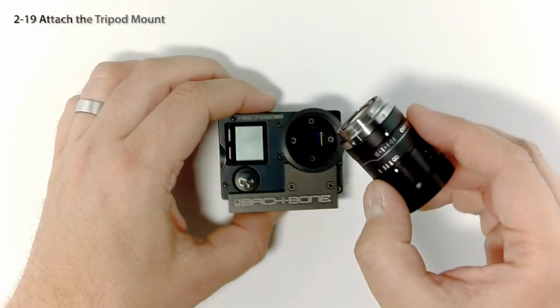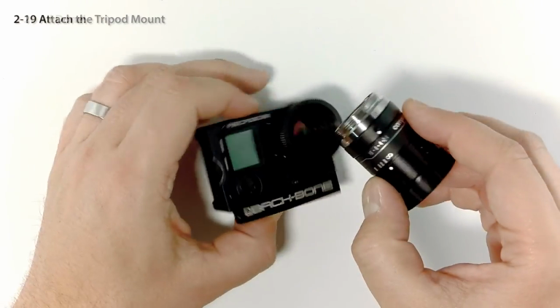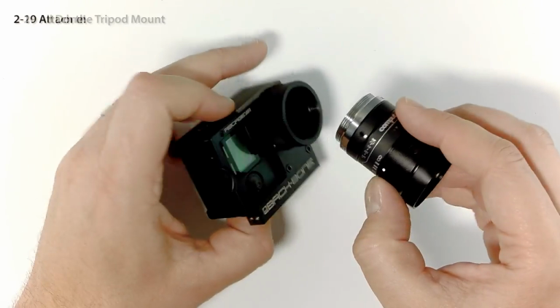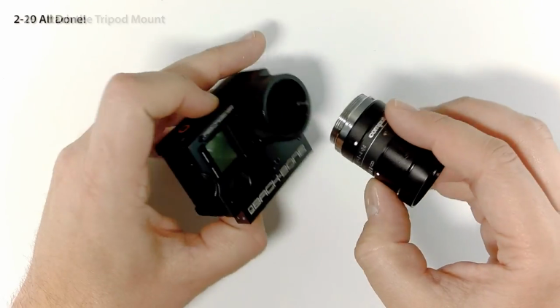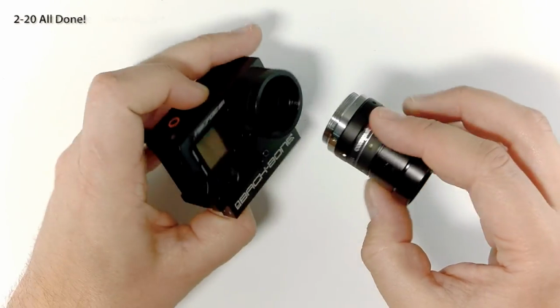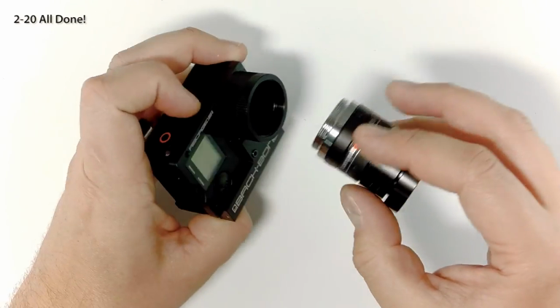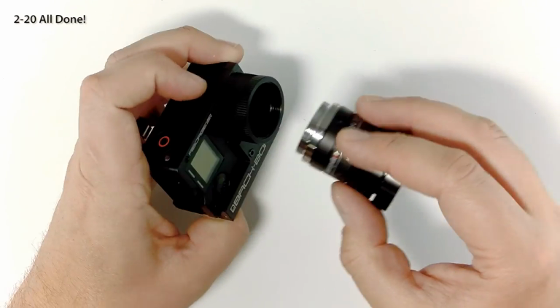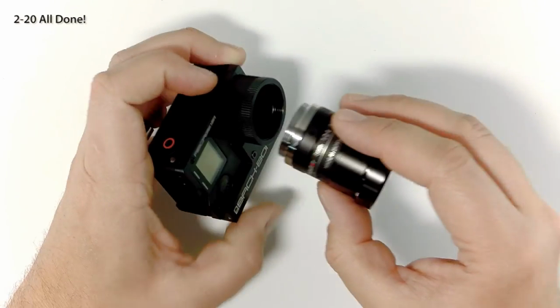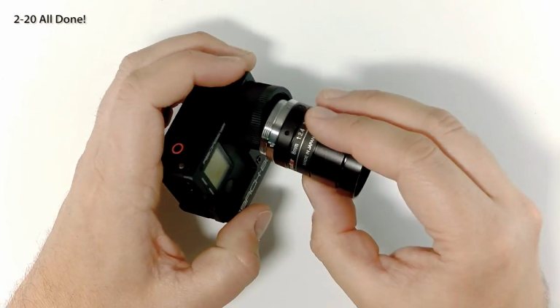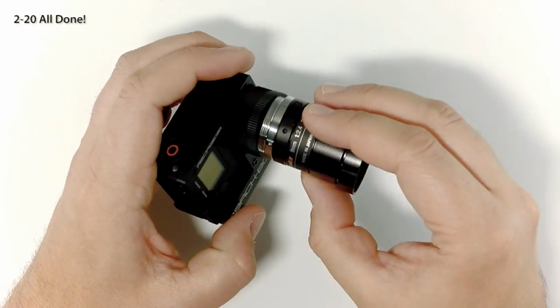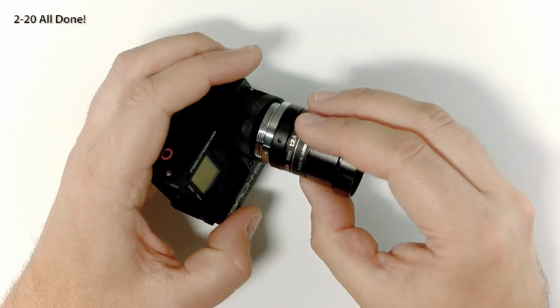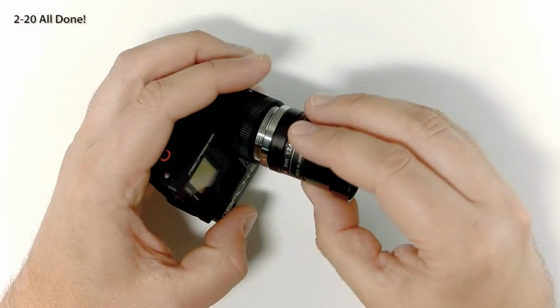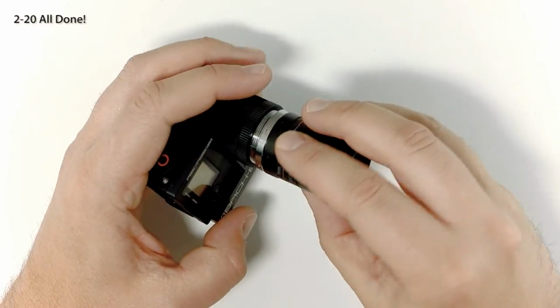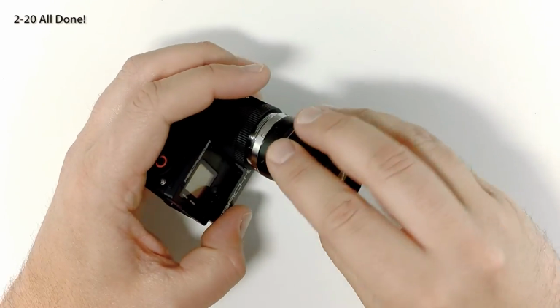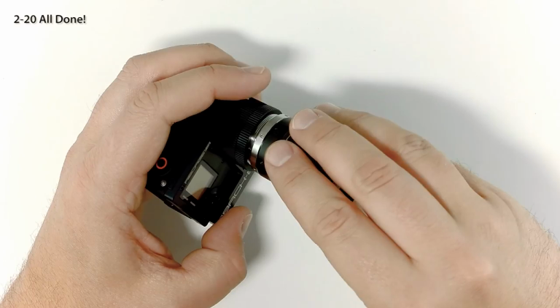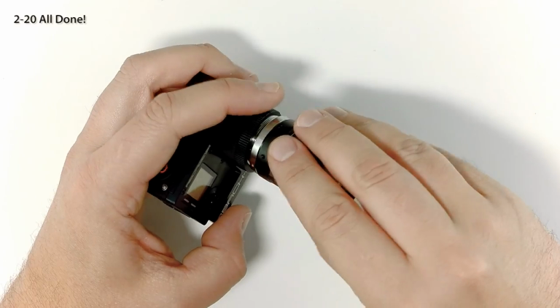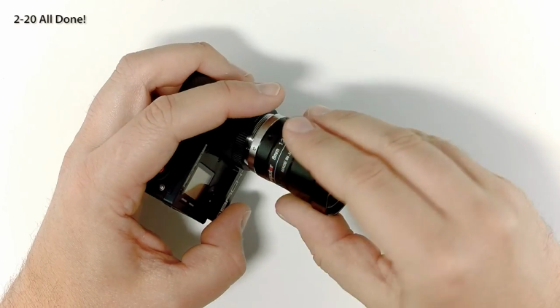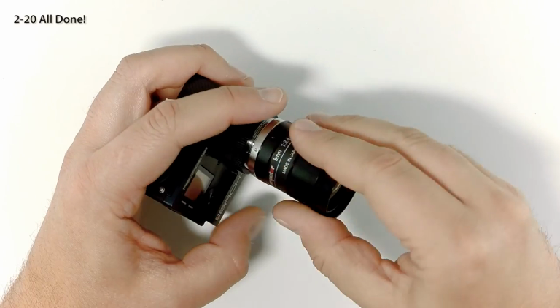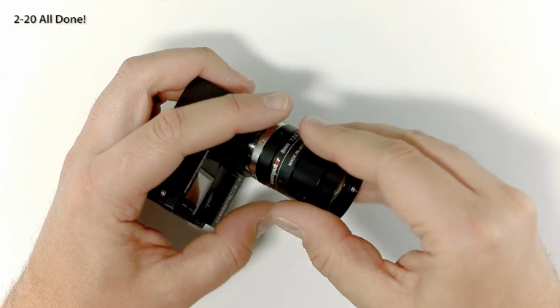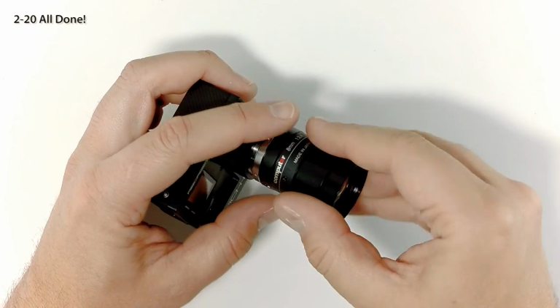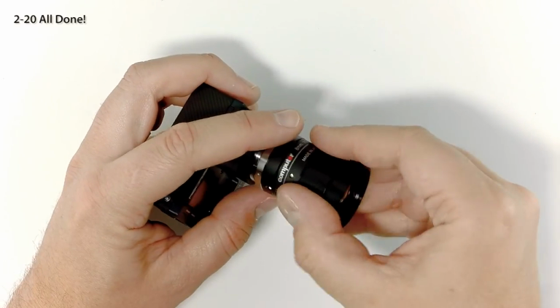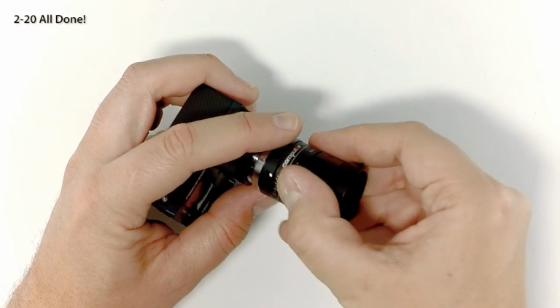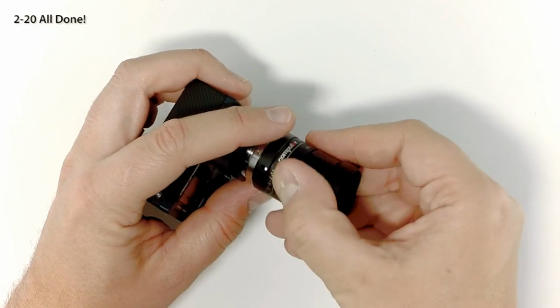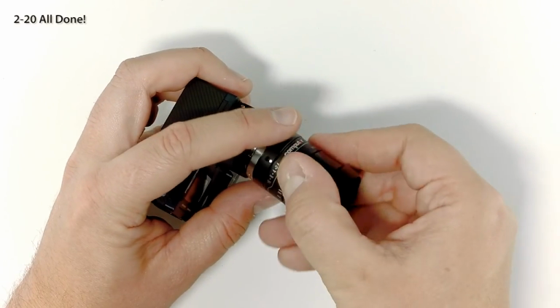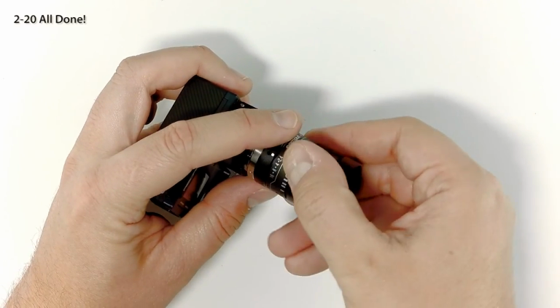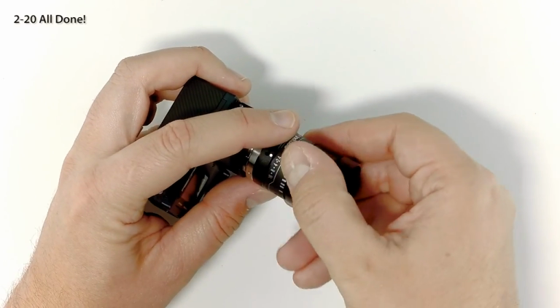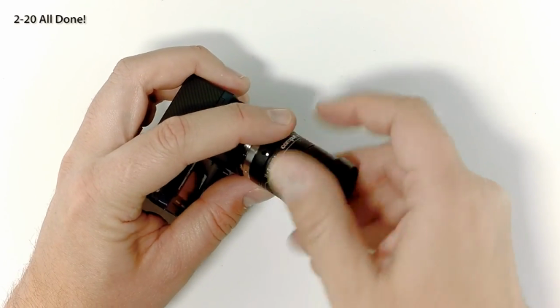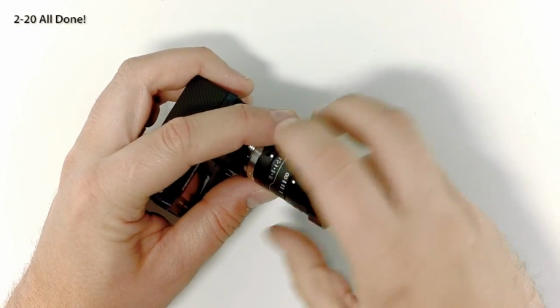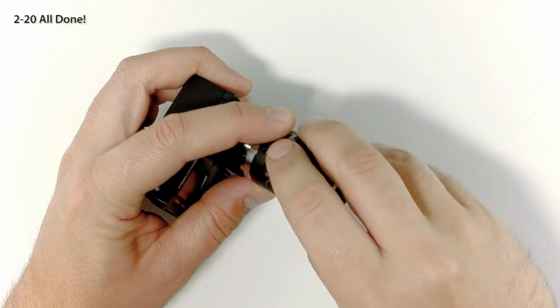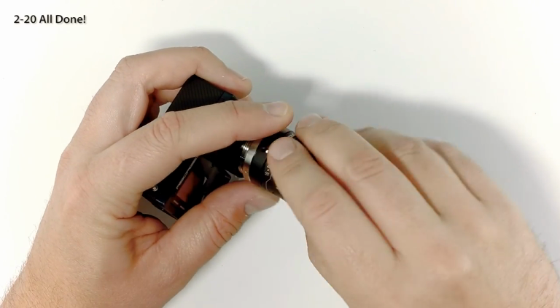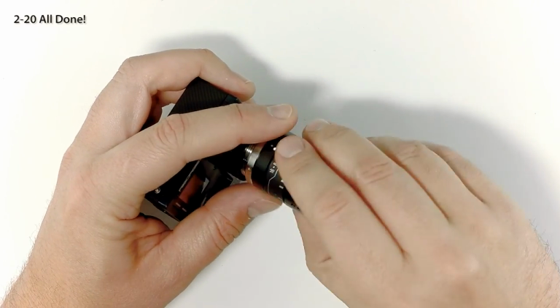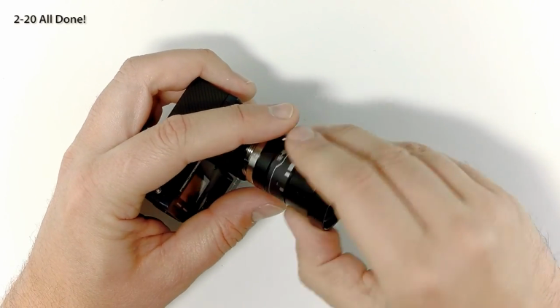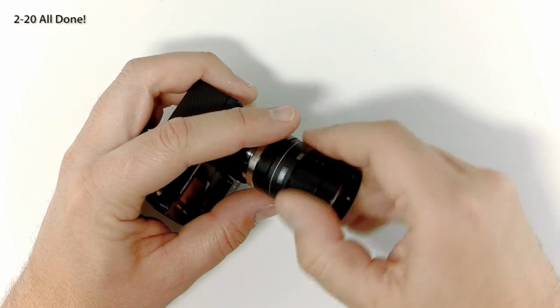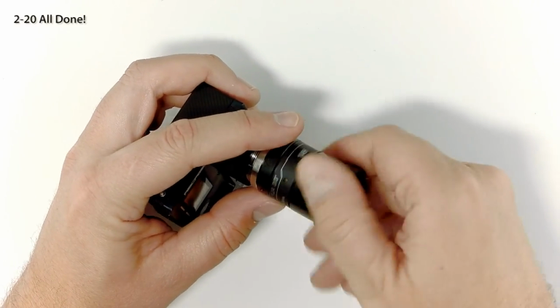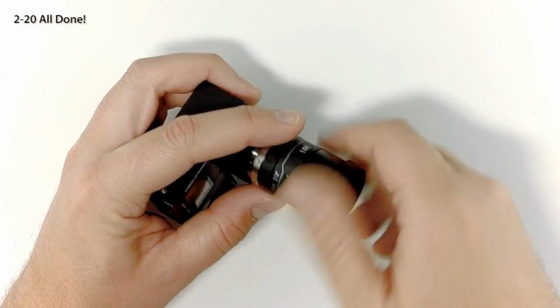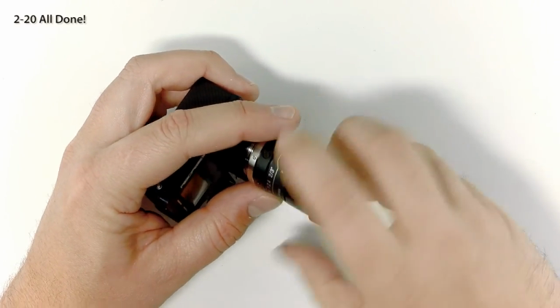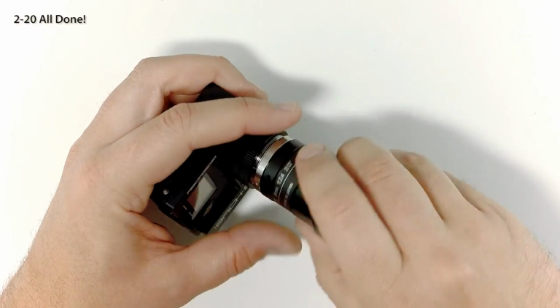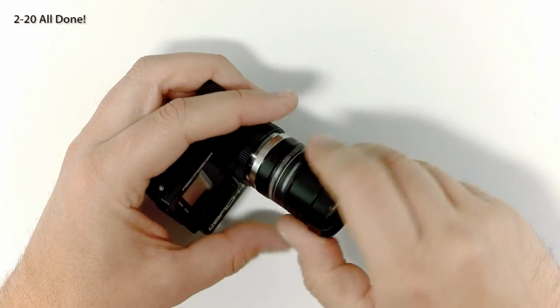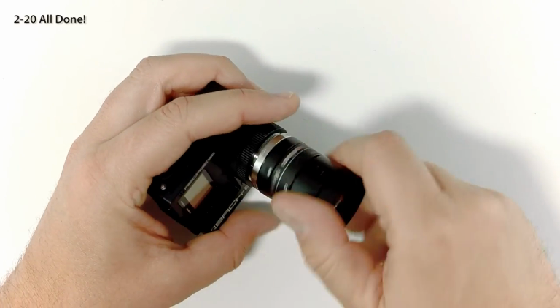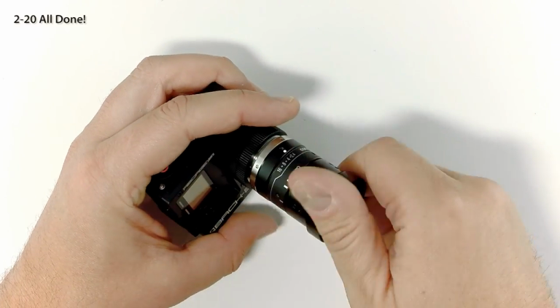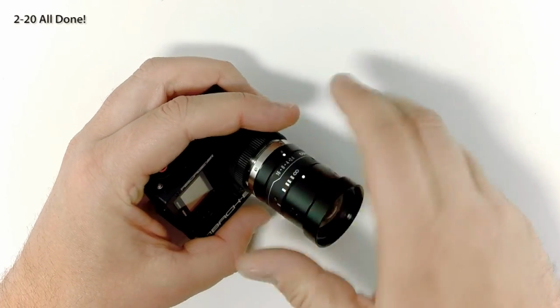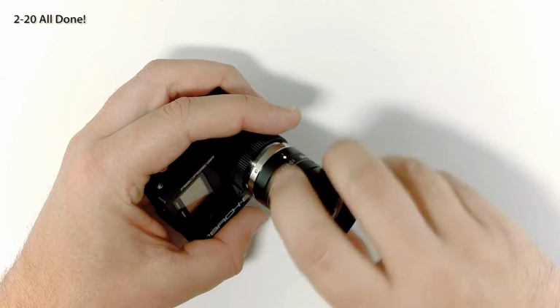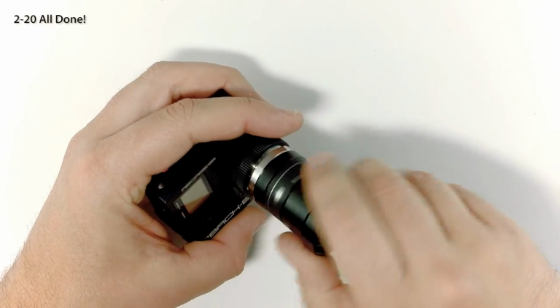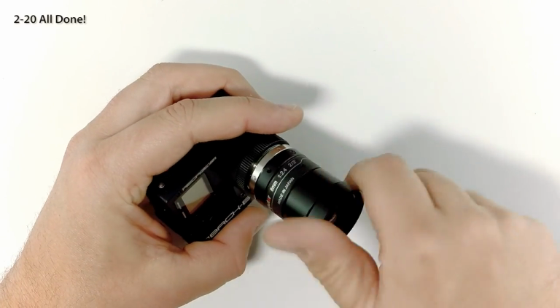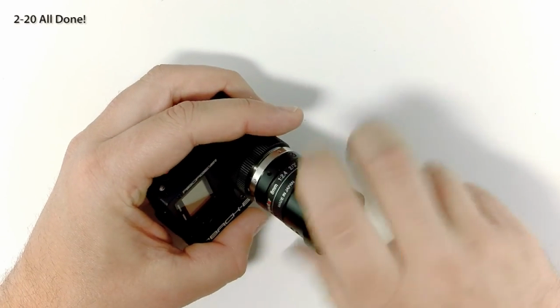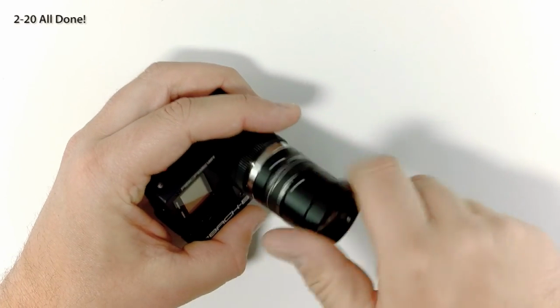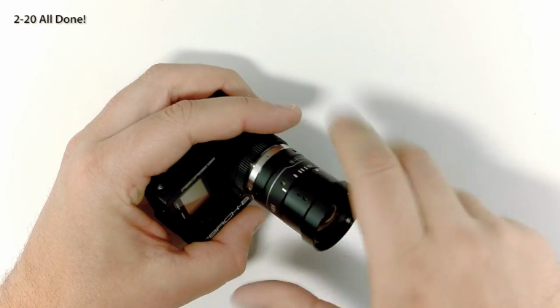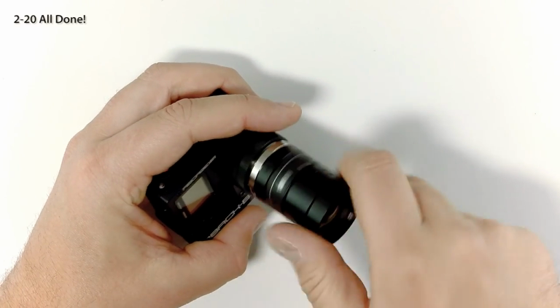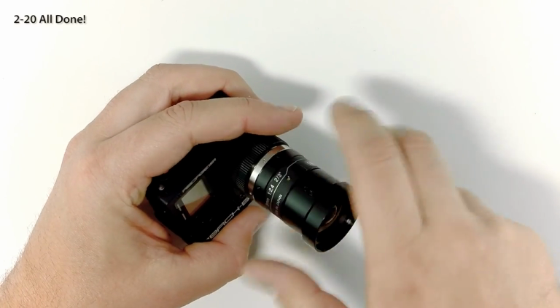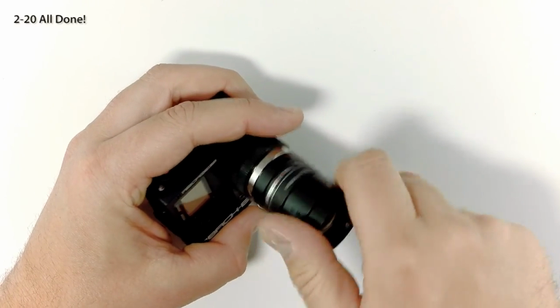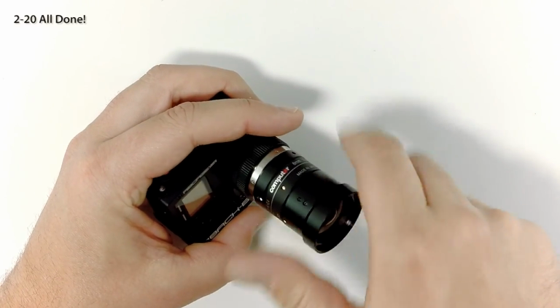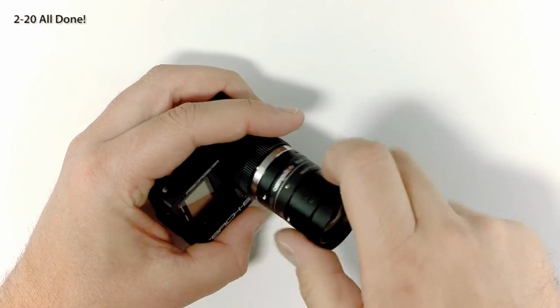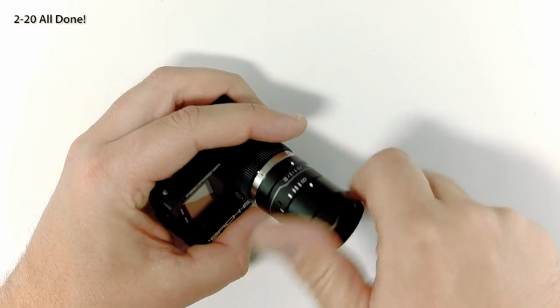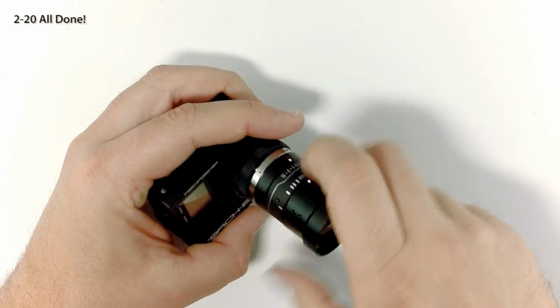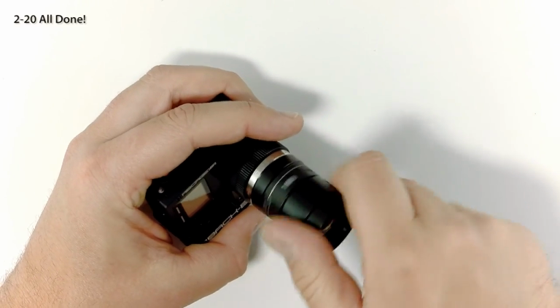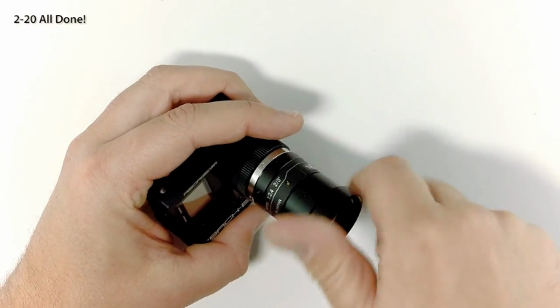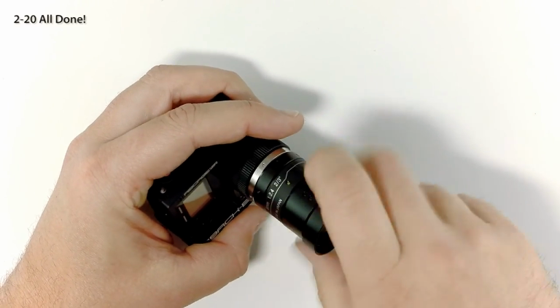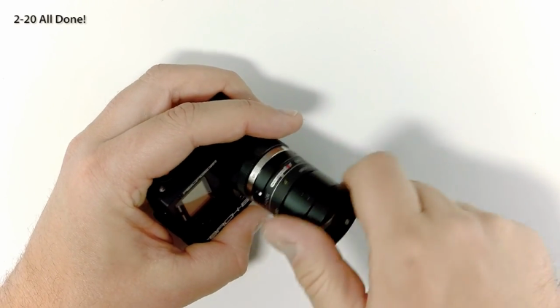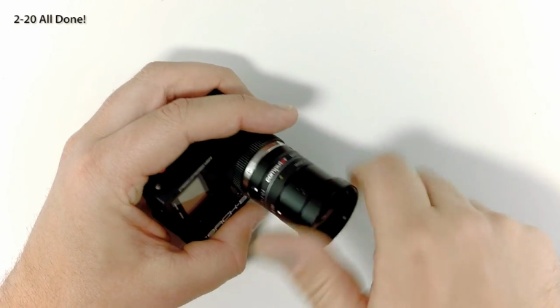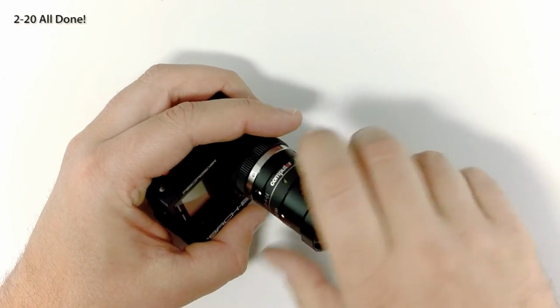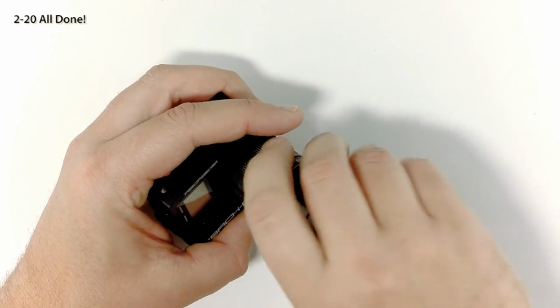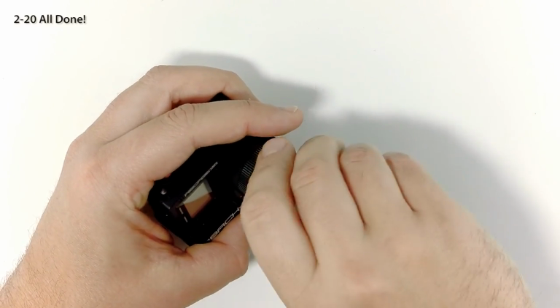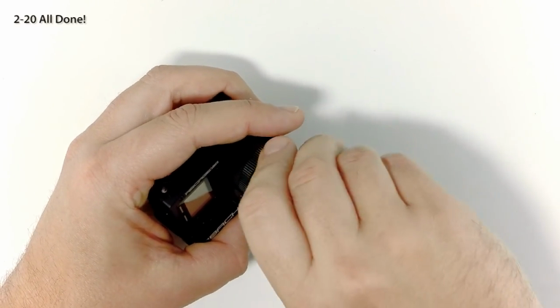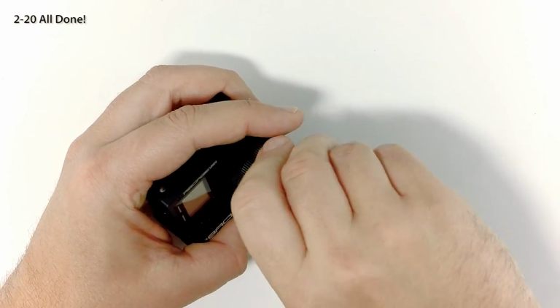Now you're all done! Add your battery, SD card, accessories, and your favorite lenses. Have fun shooting!